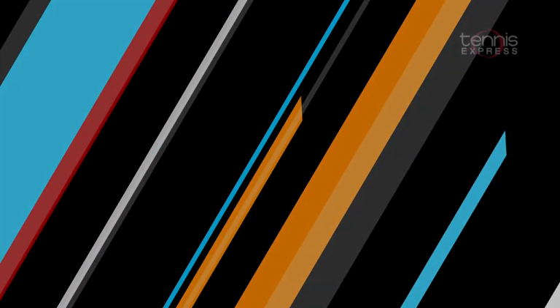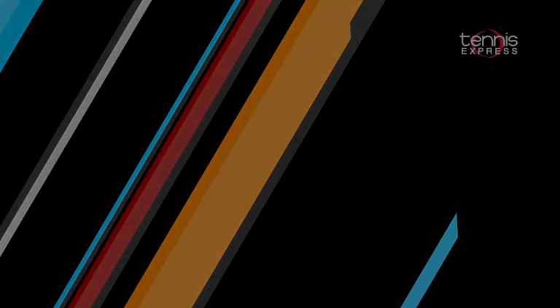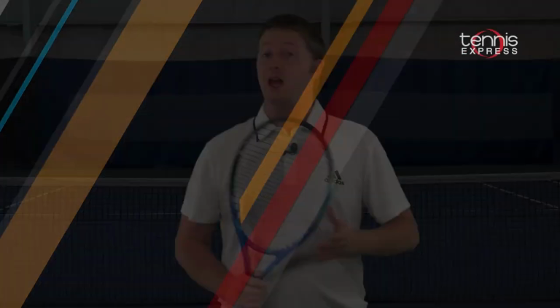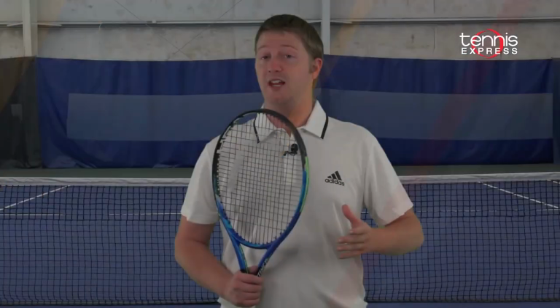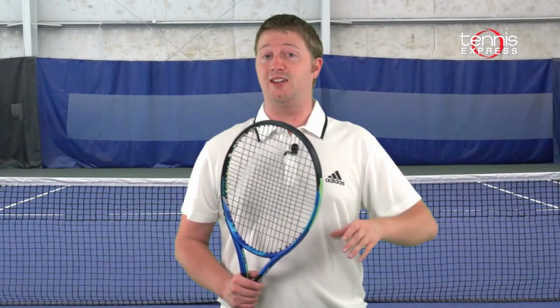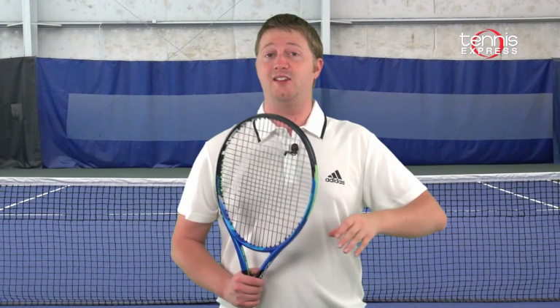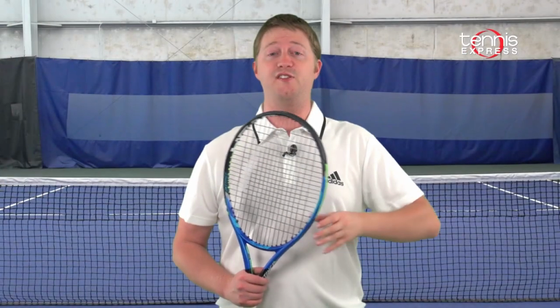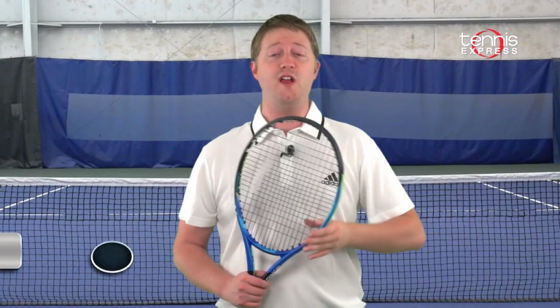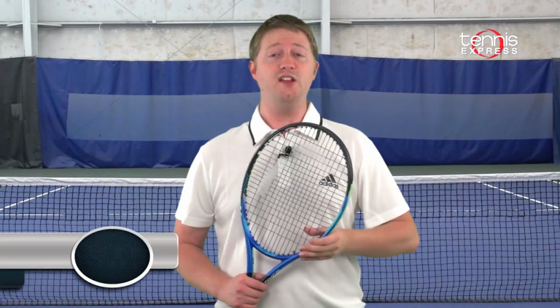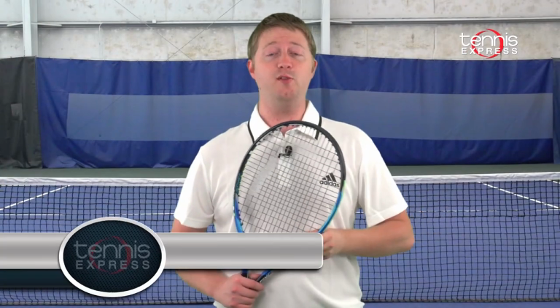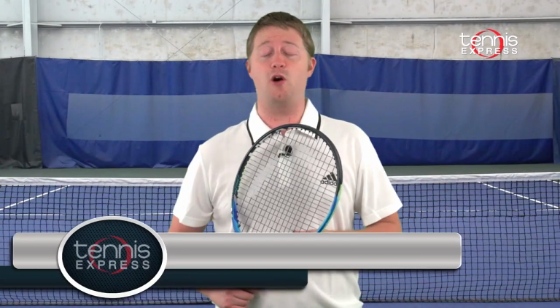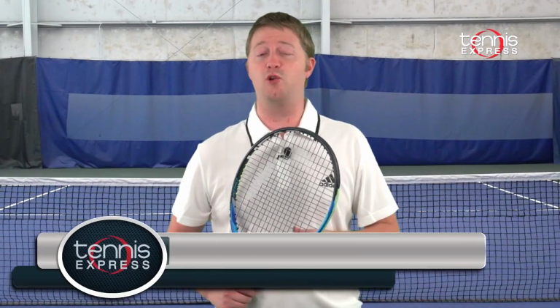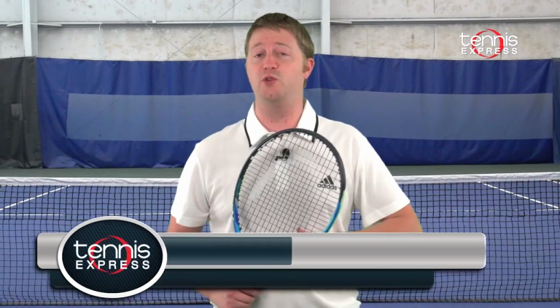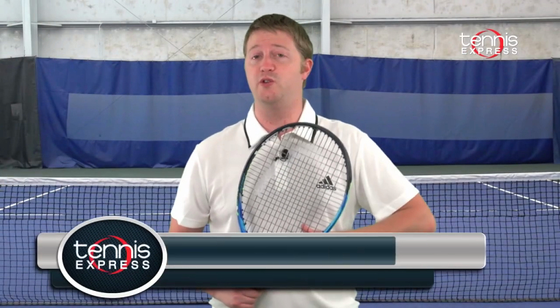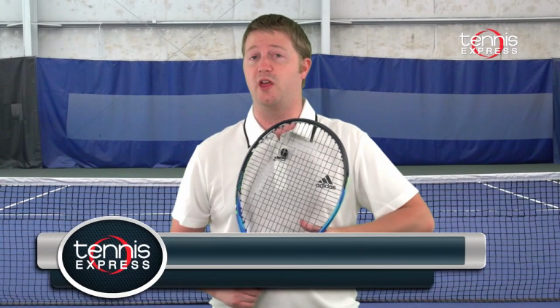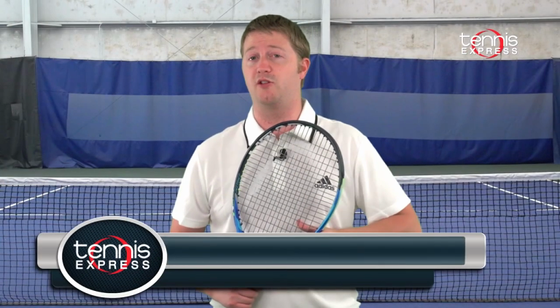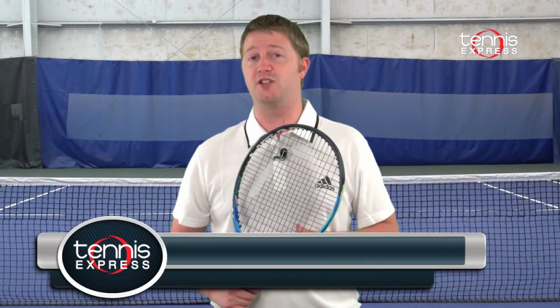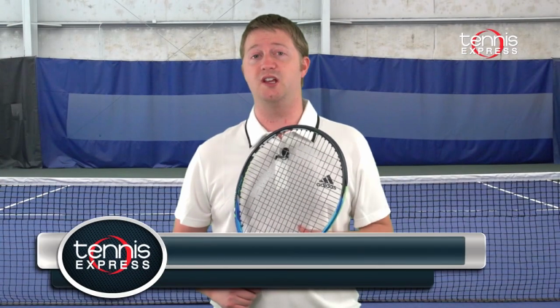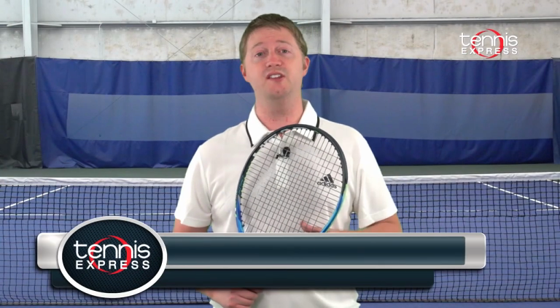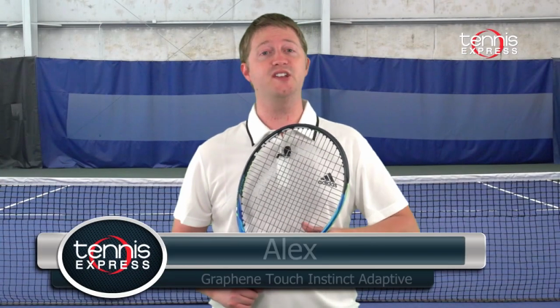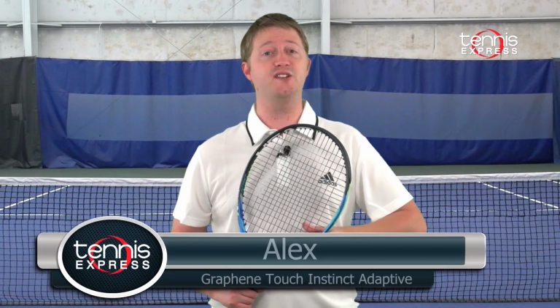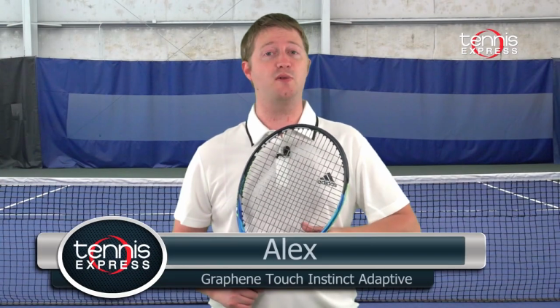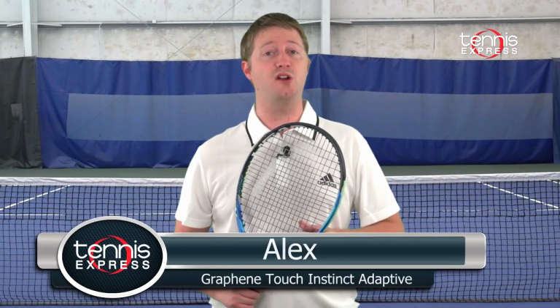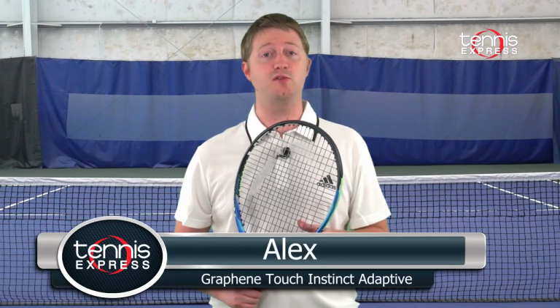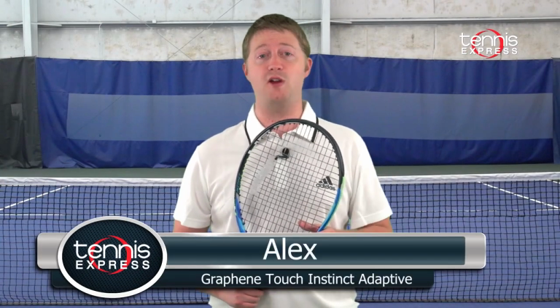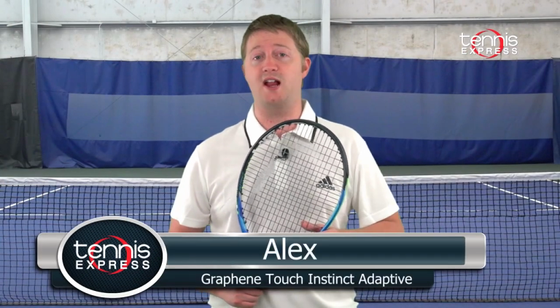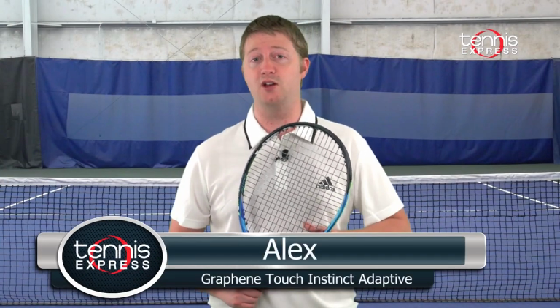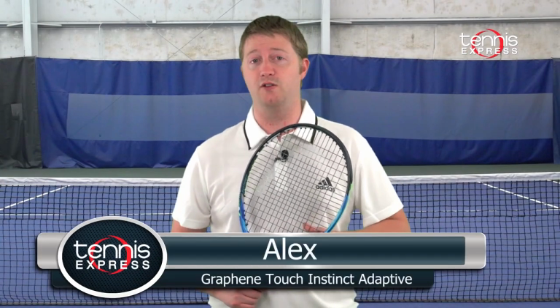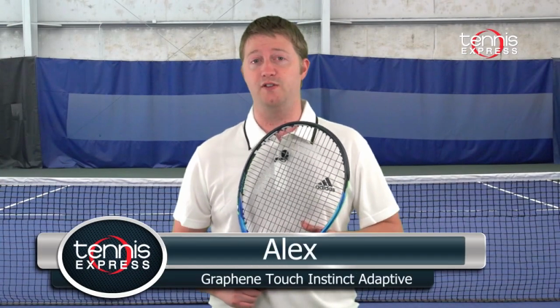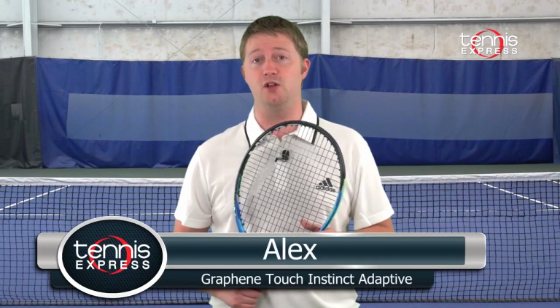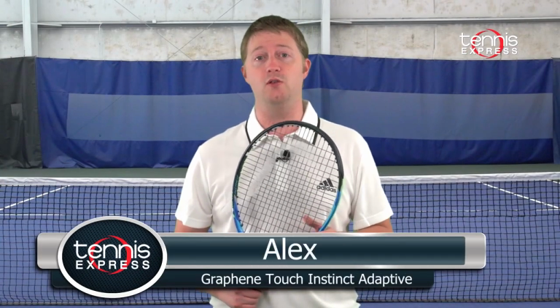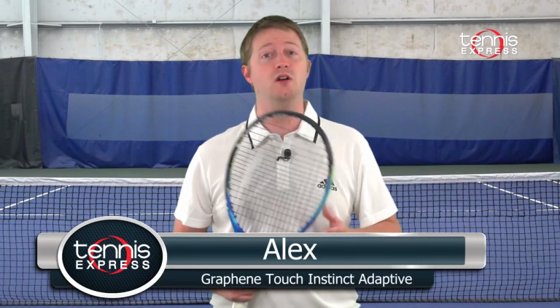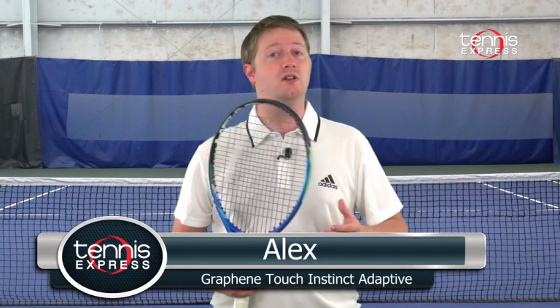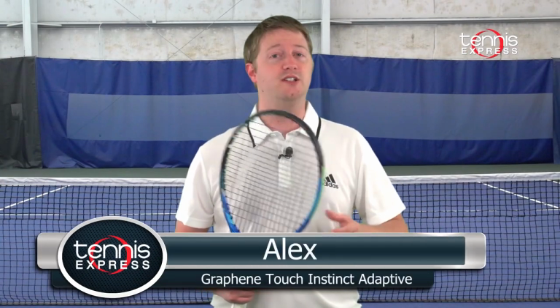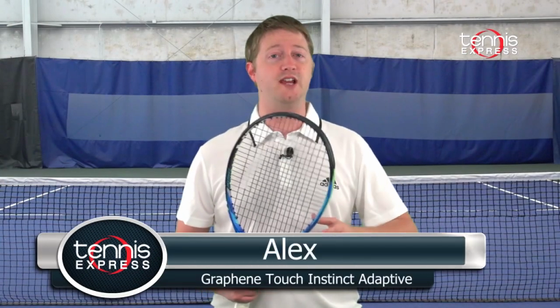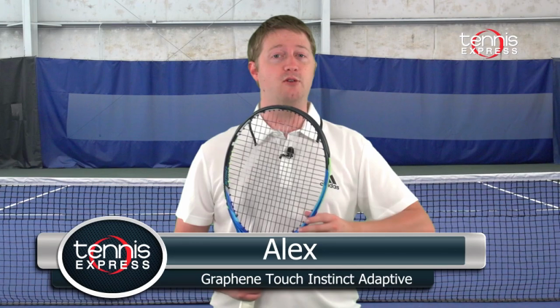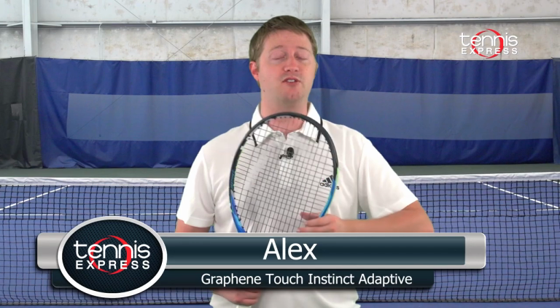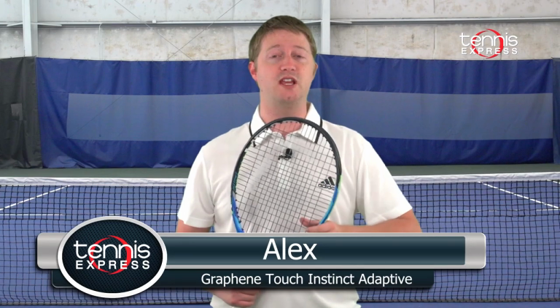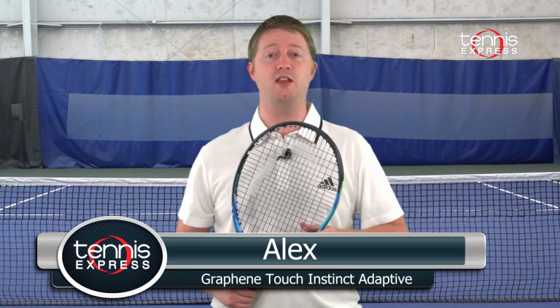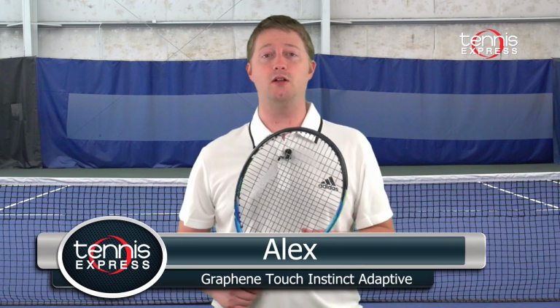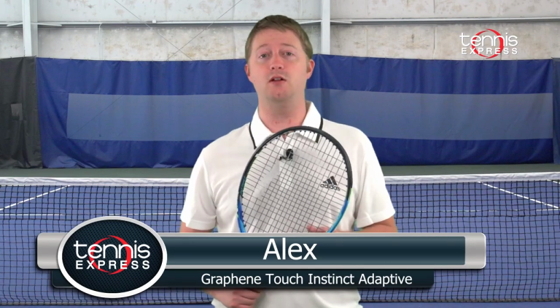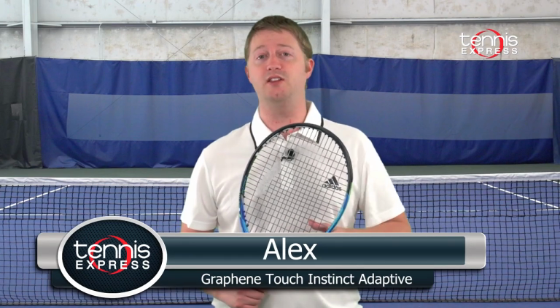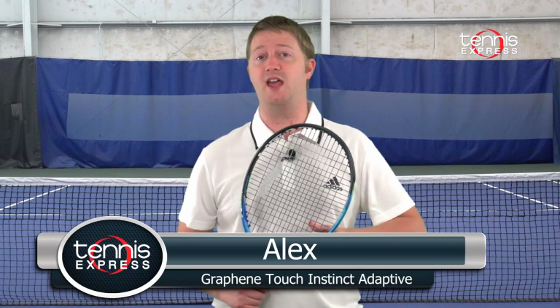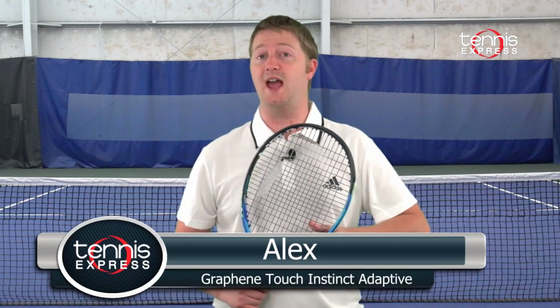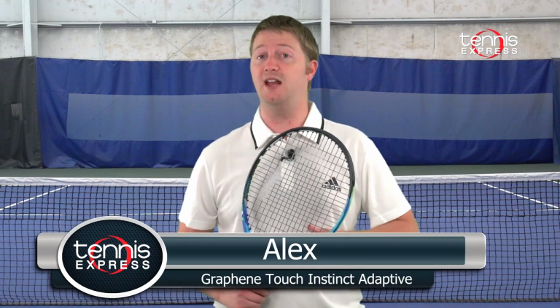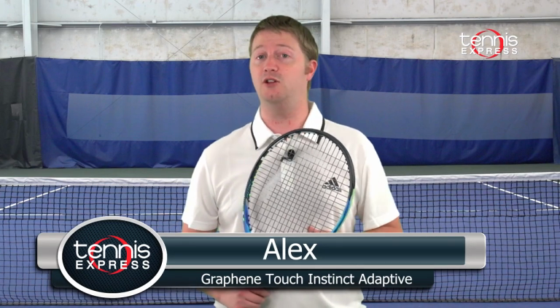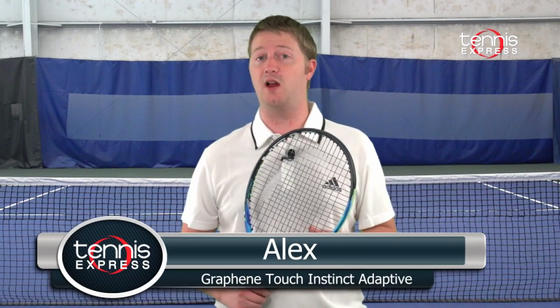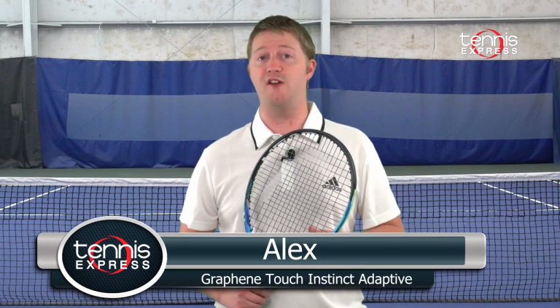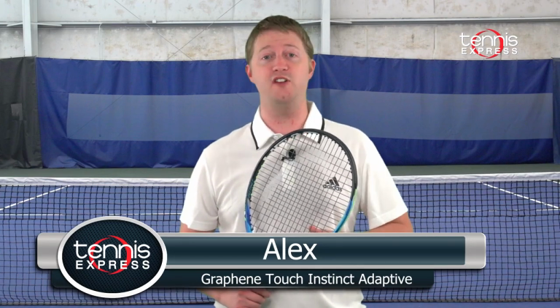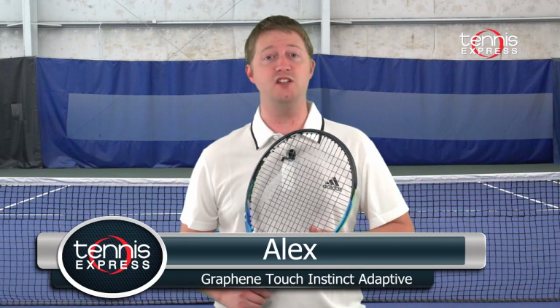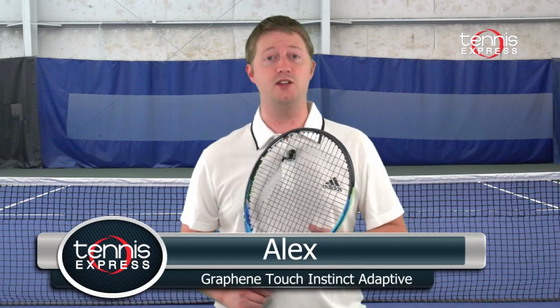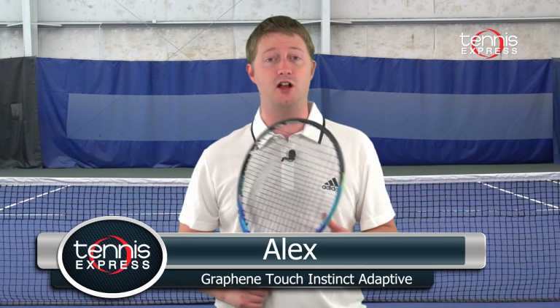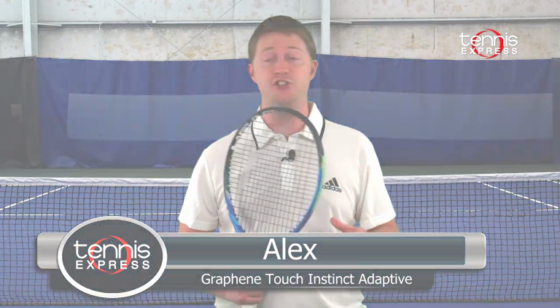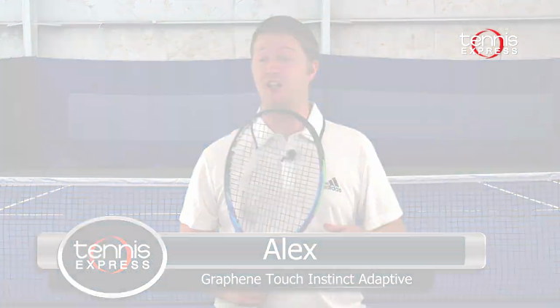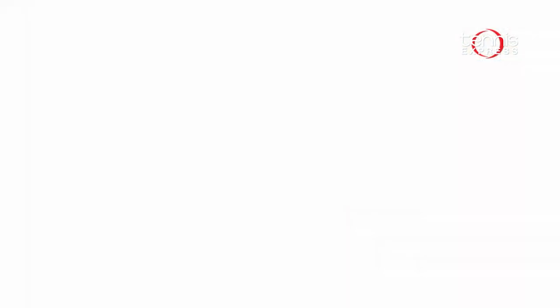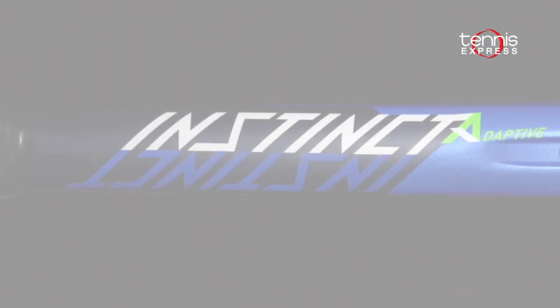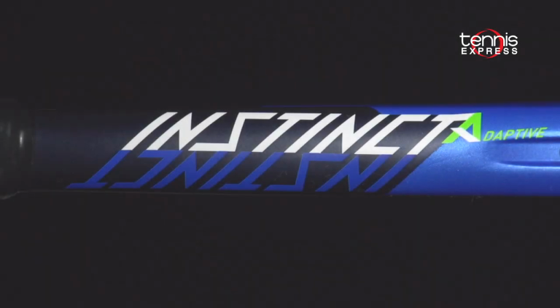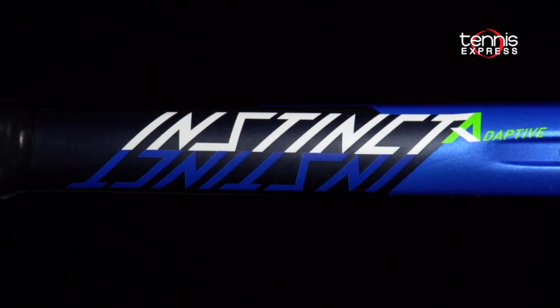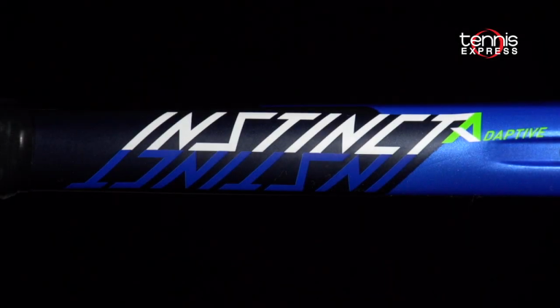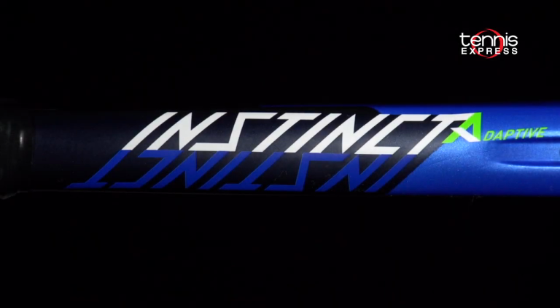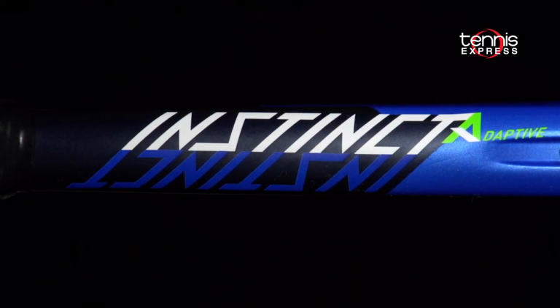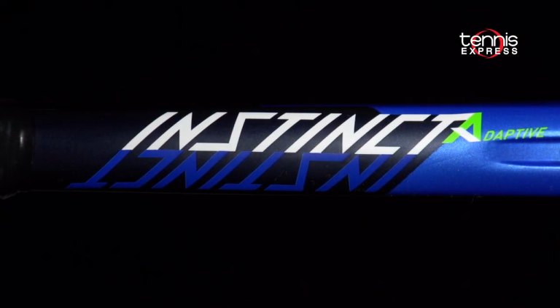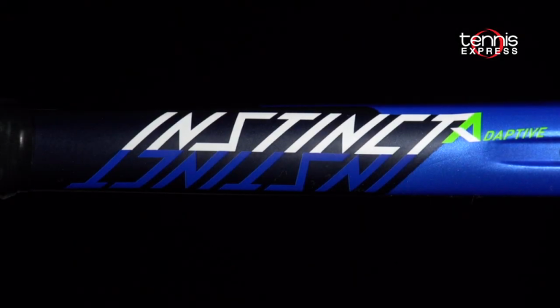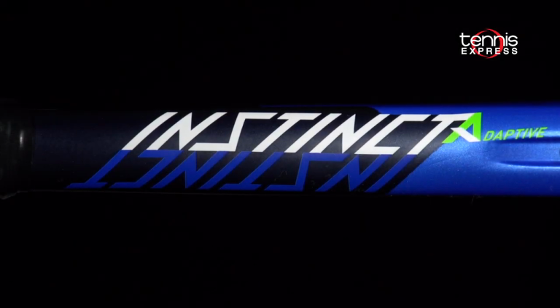Hey Tennis fans, welcome to another Tennis Express racket review. Today we're taking a look at the Head Graphene Touch Instinct Adaptive.